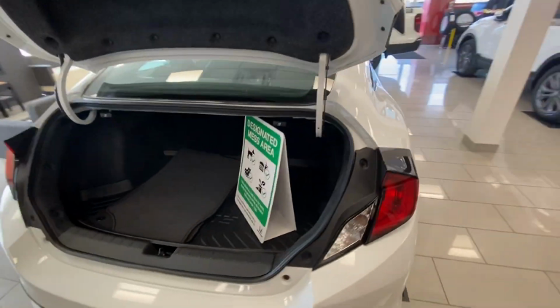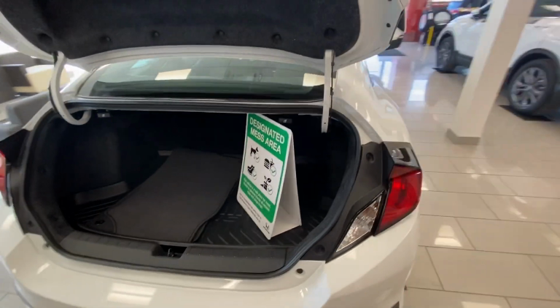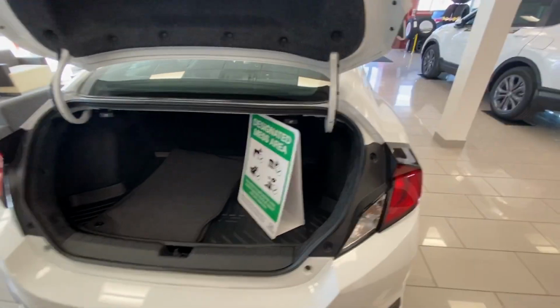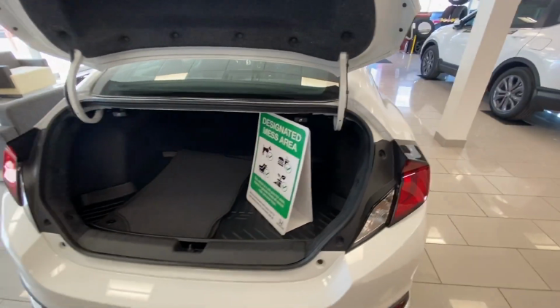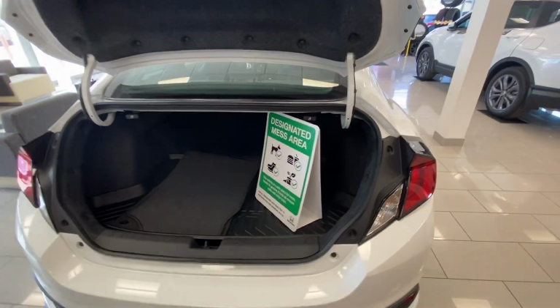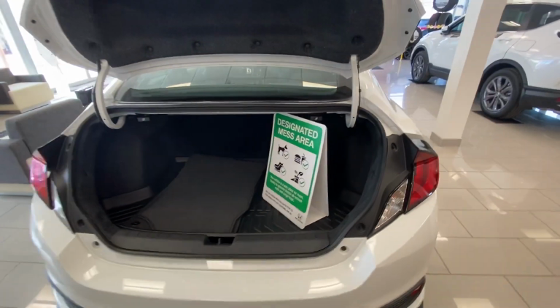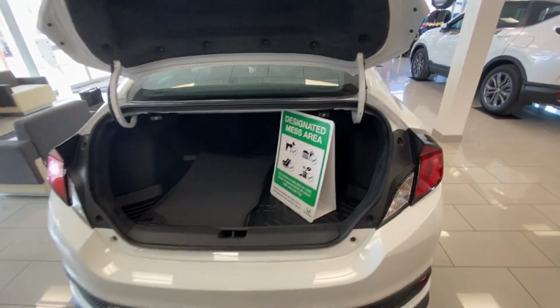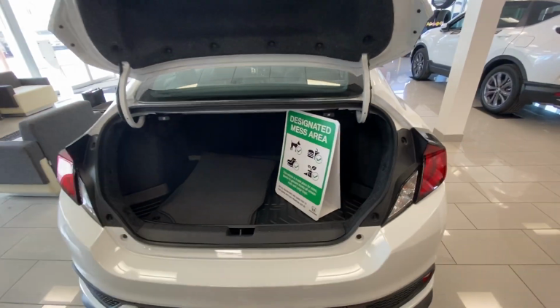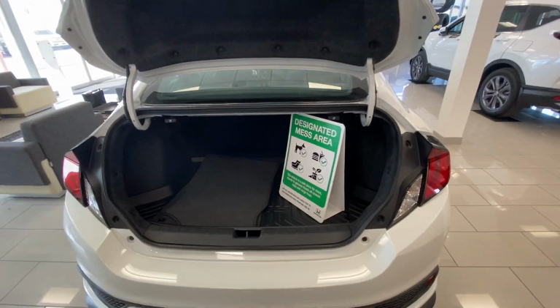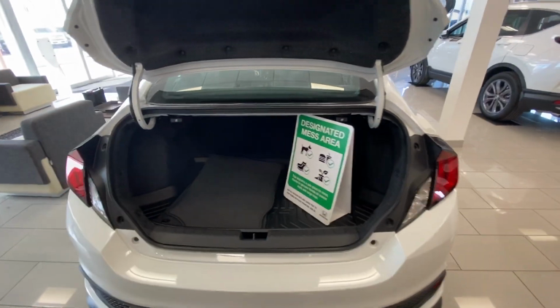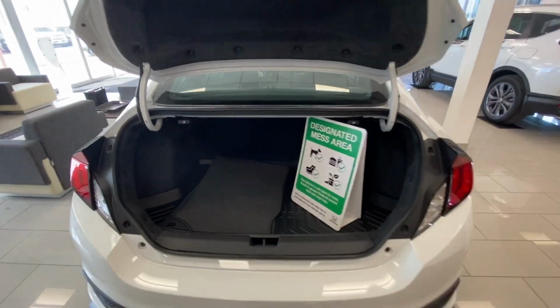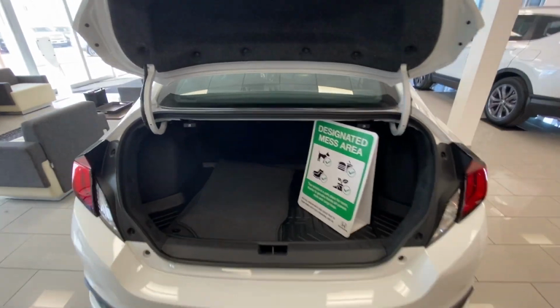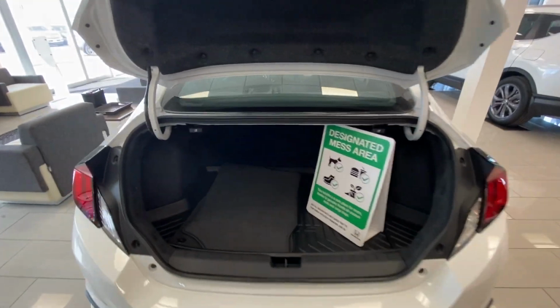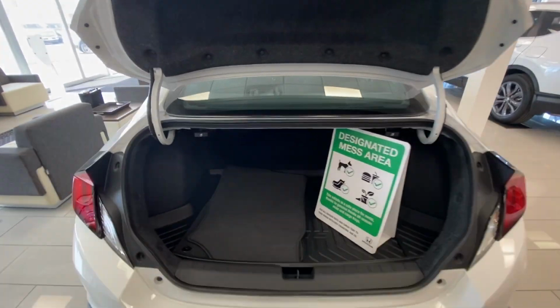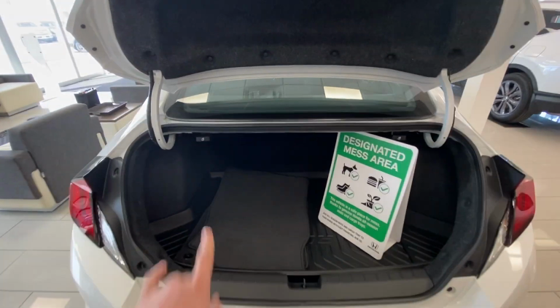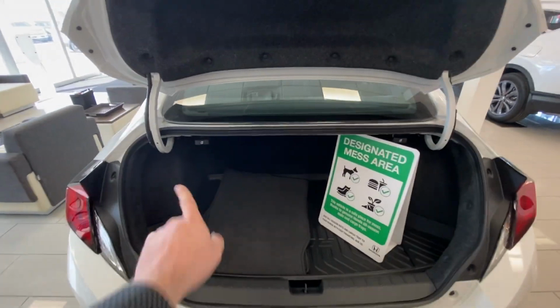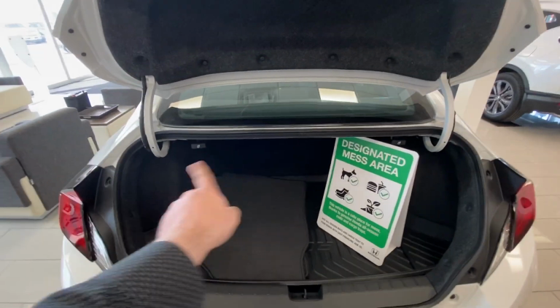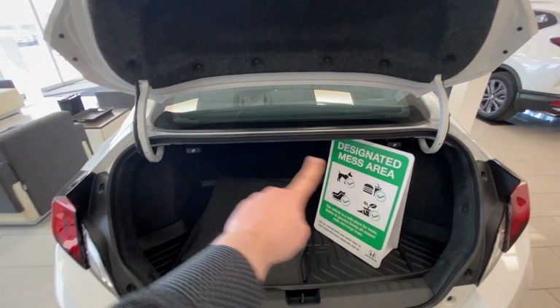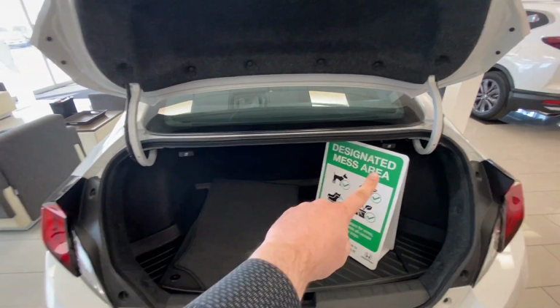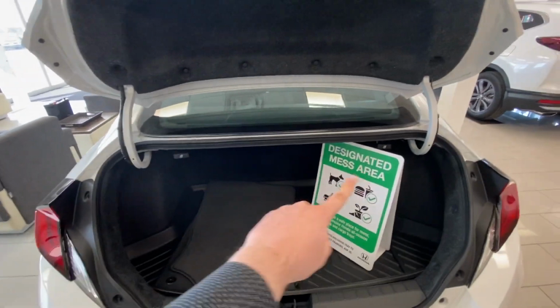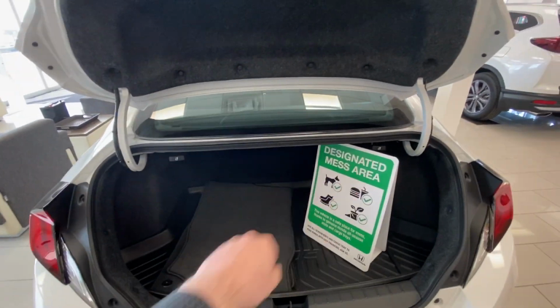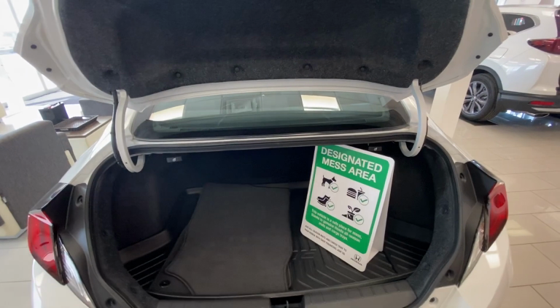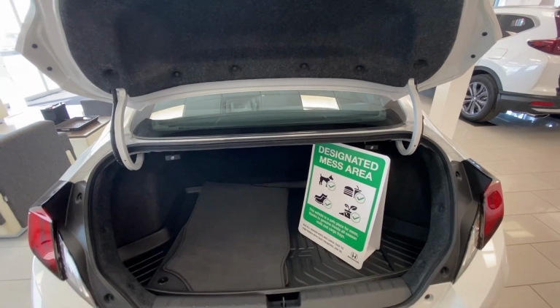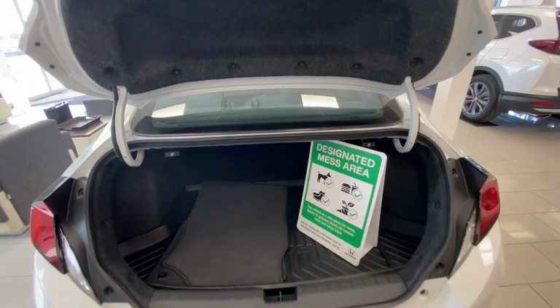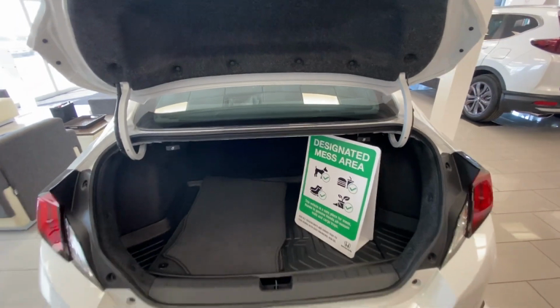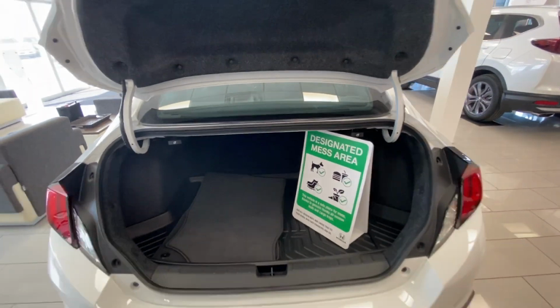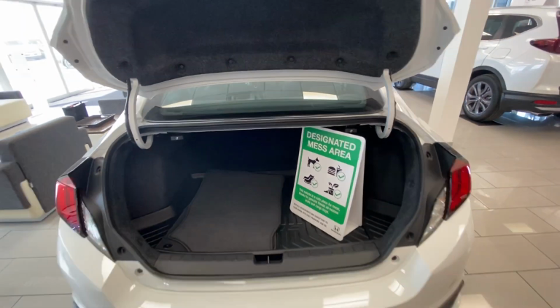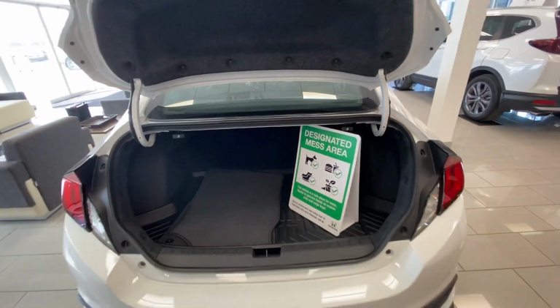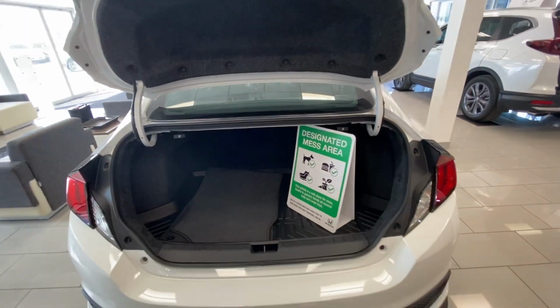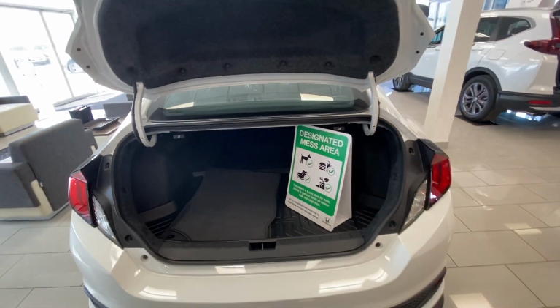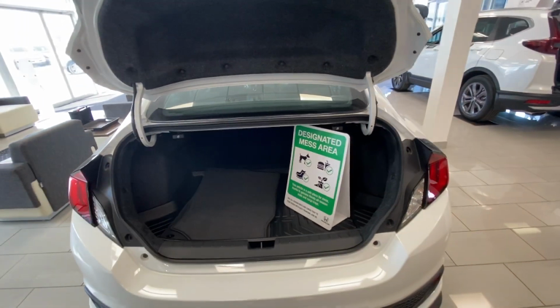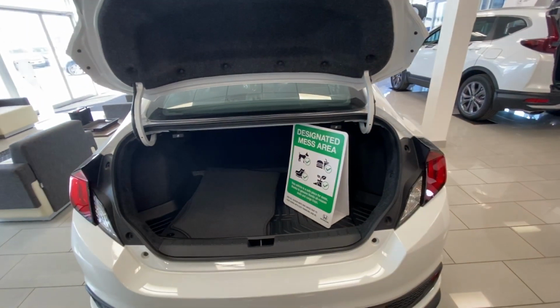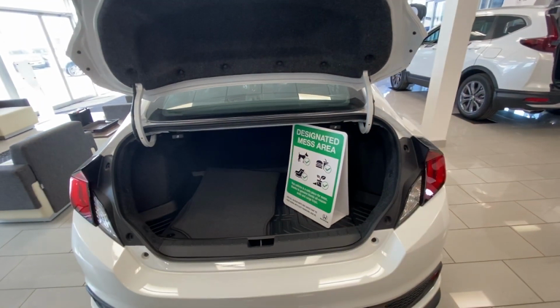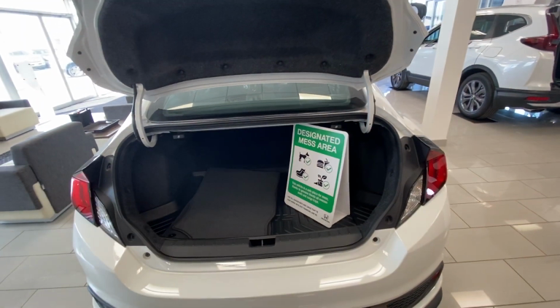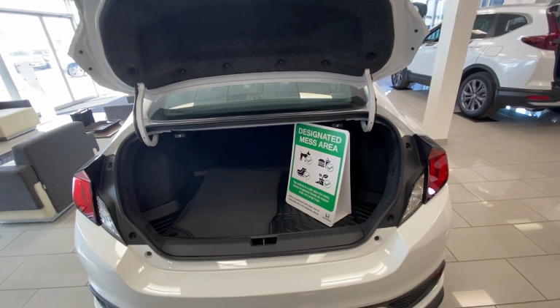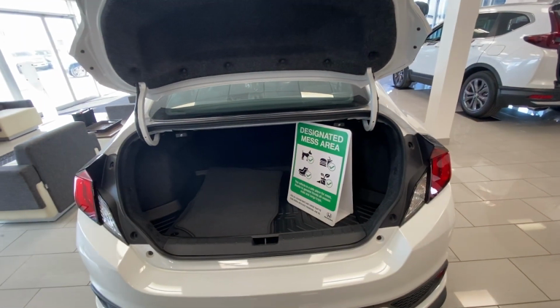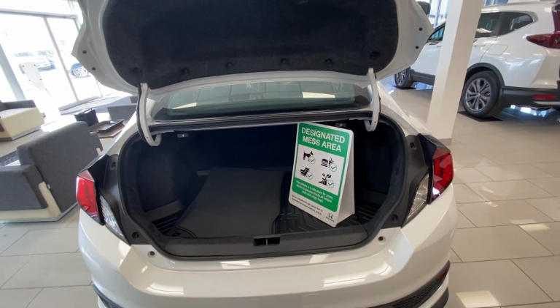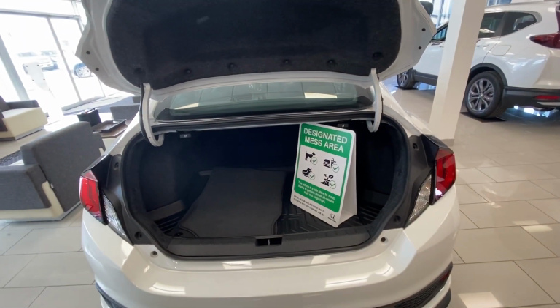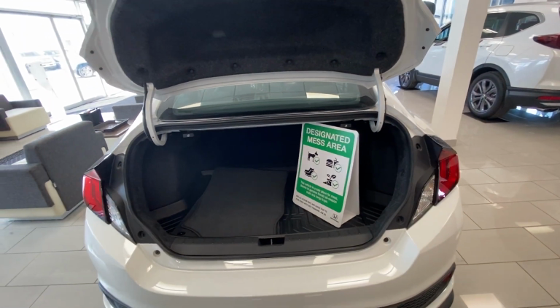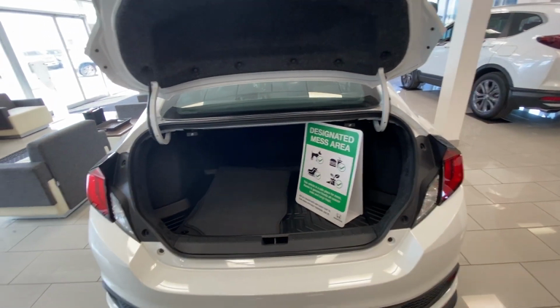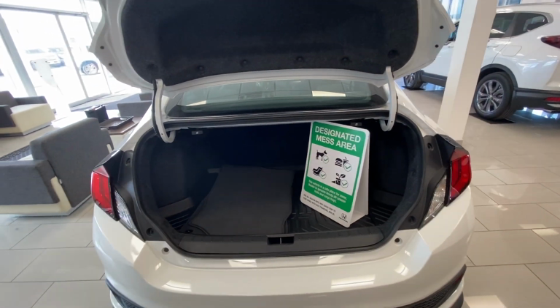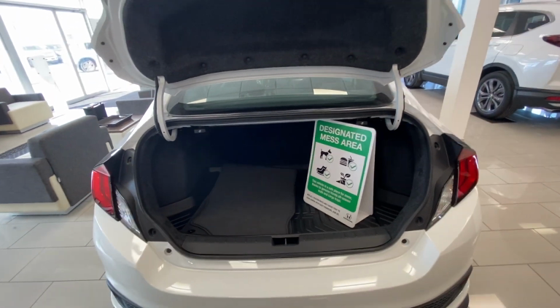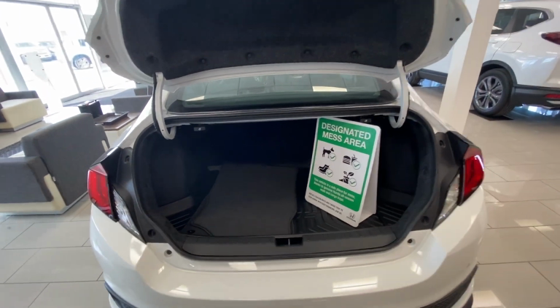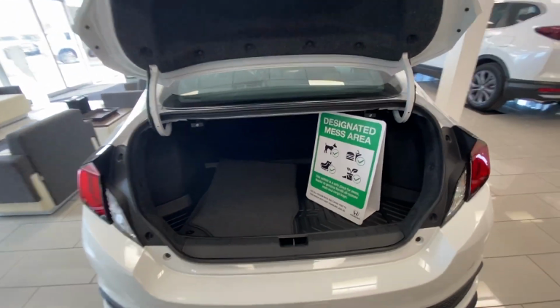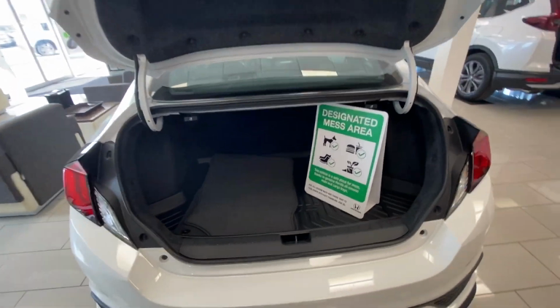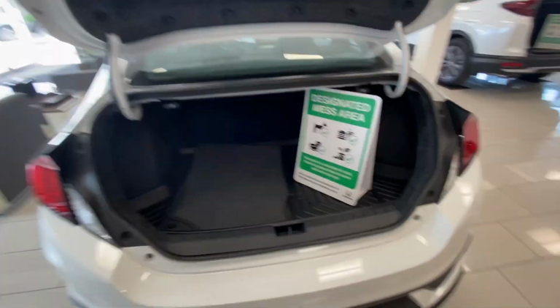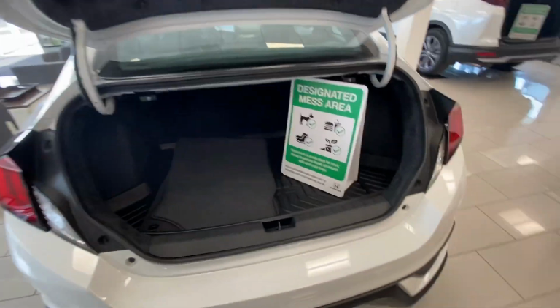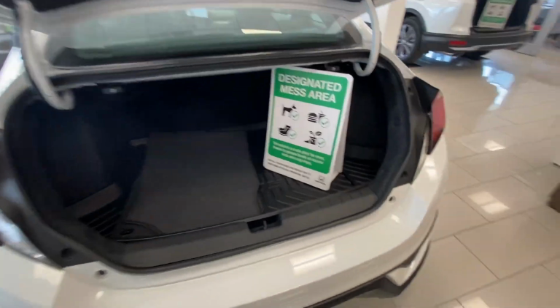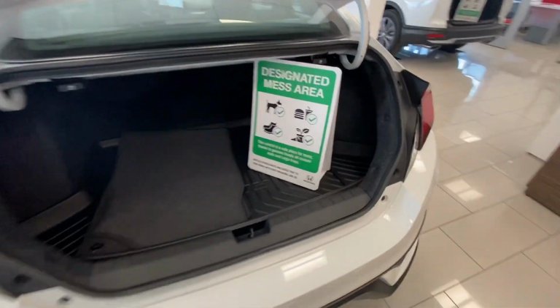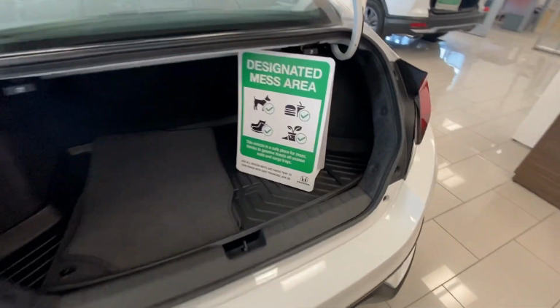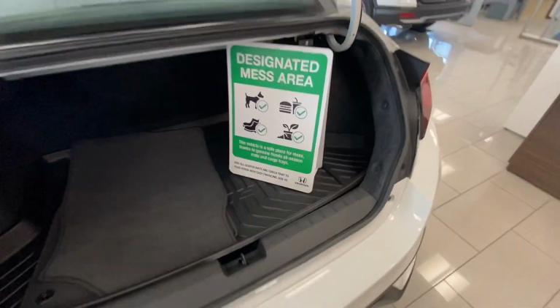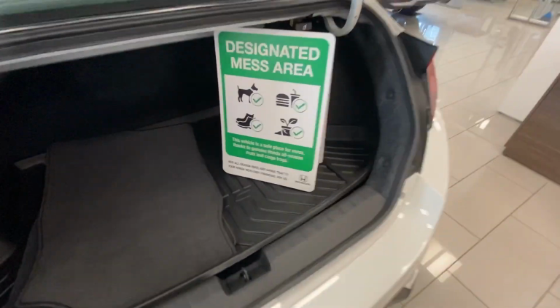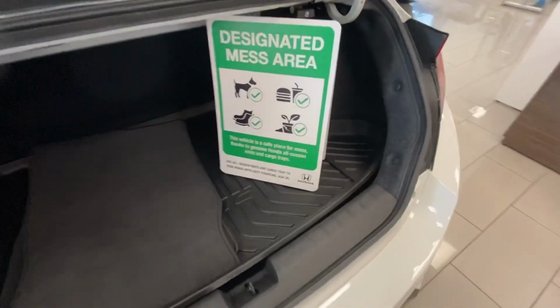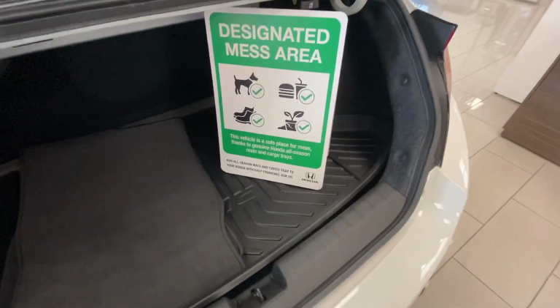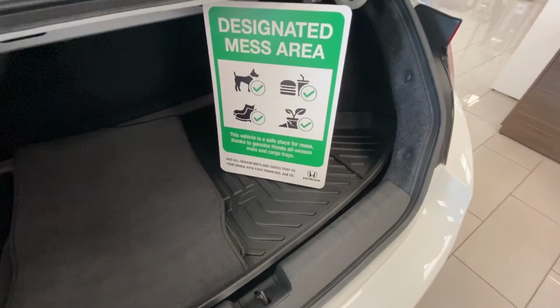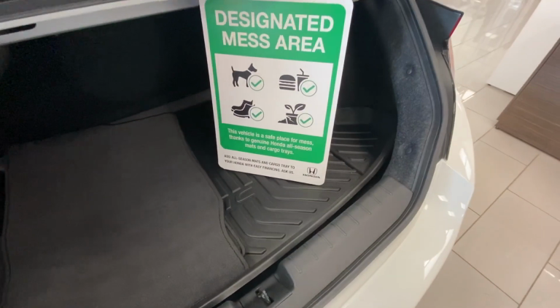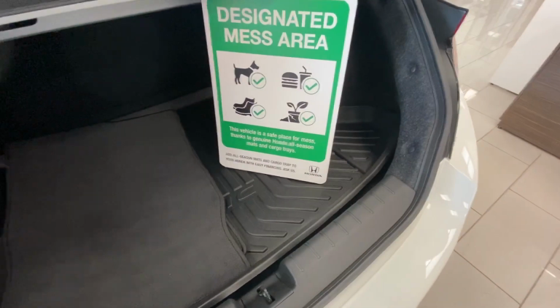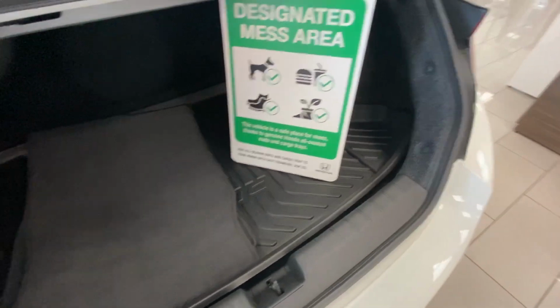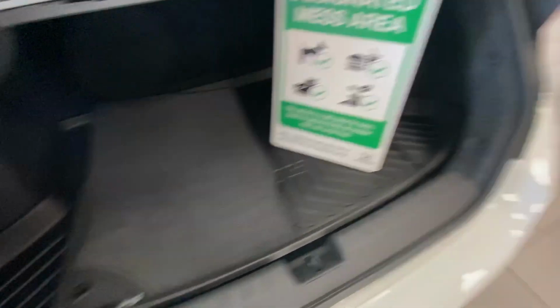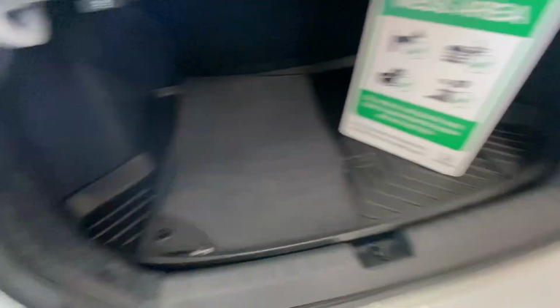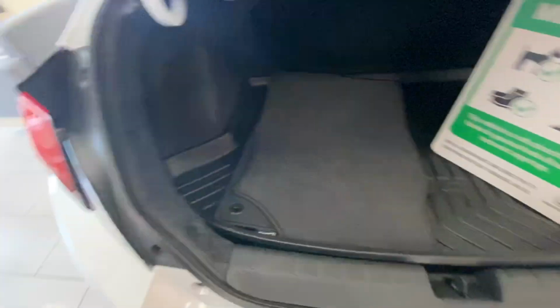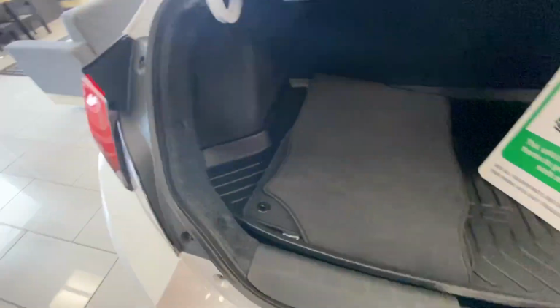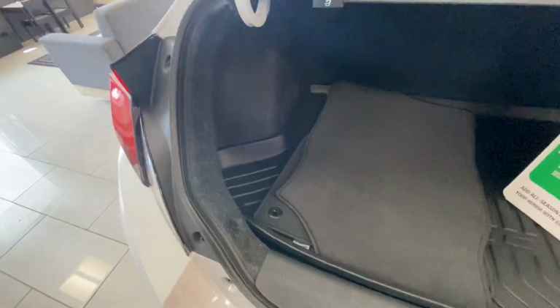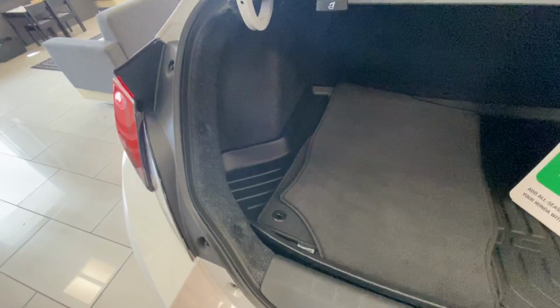Tons of room in the trunk, knockdown seats left and right if you need to — if you've got the hockey gear, a couple of dogs, whatever you need to do. This one has the all-weather package in it.